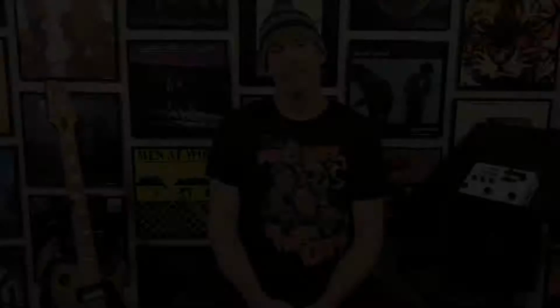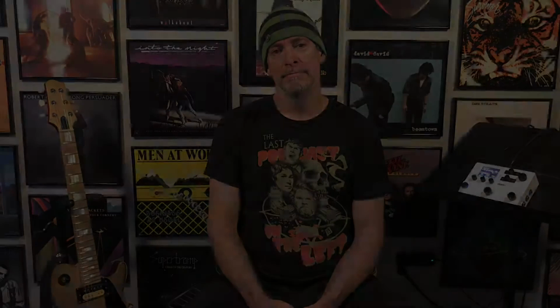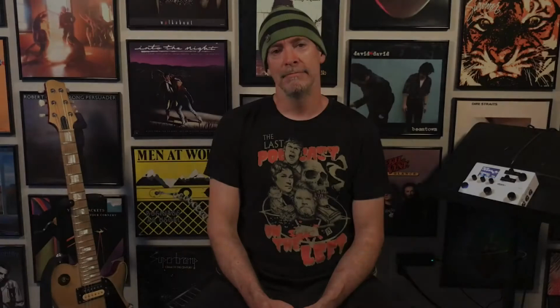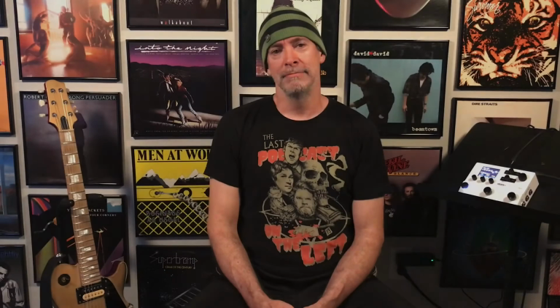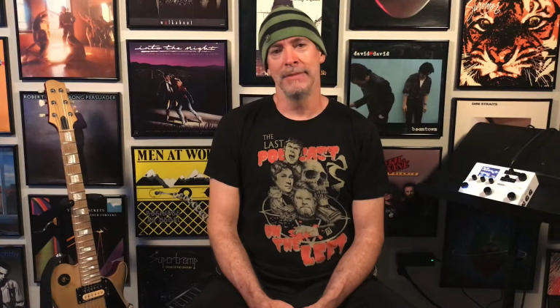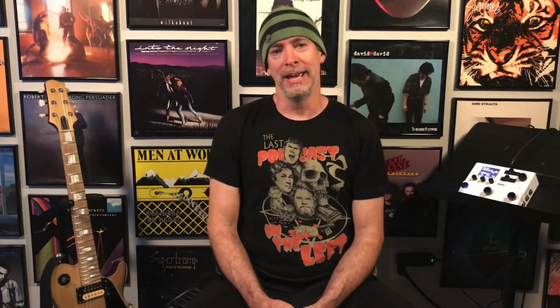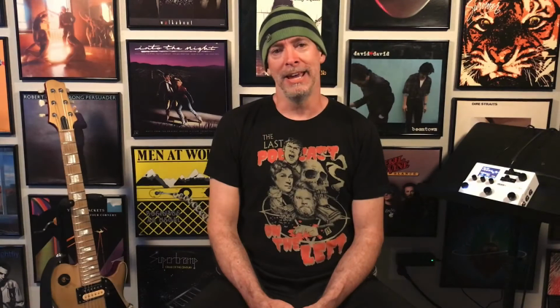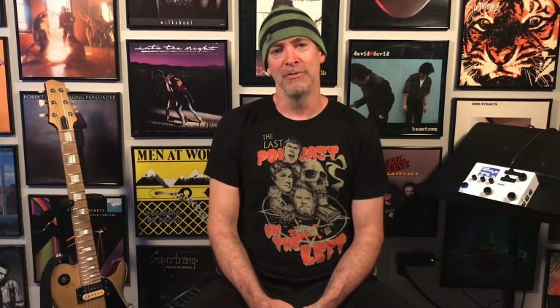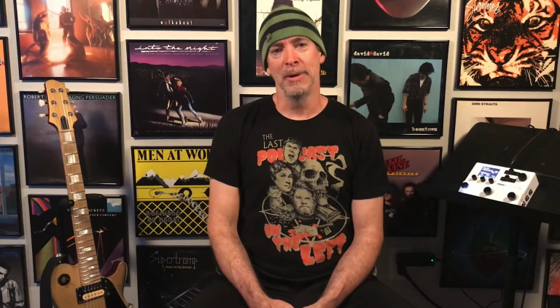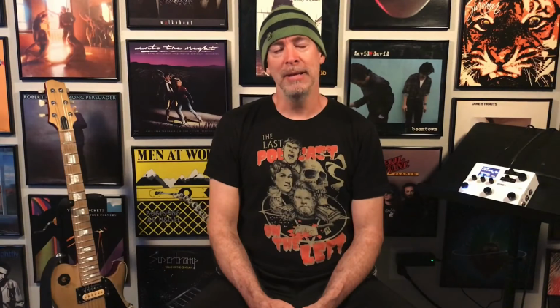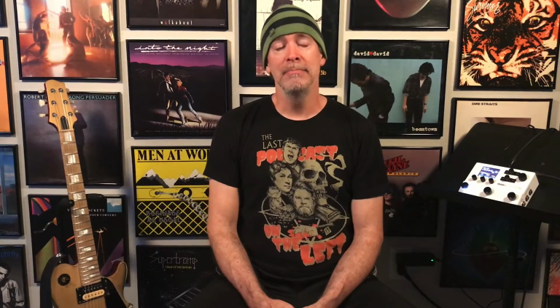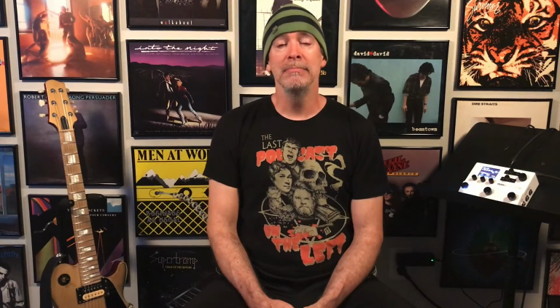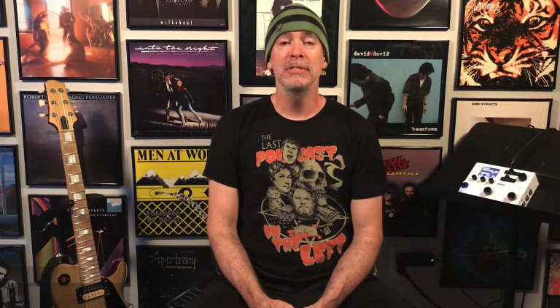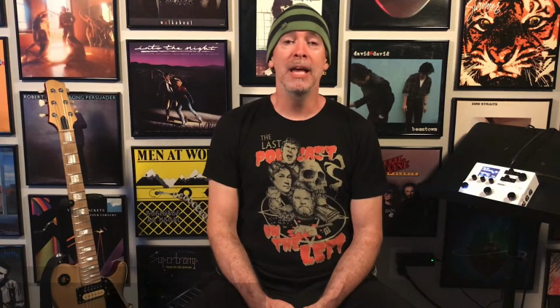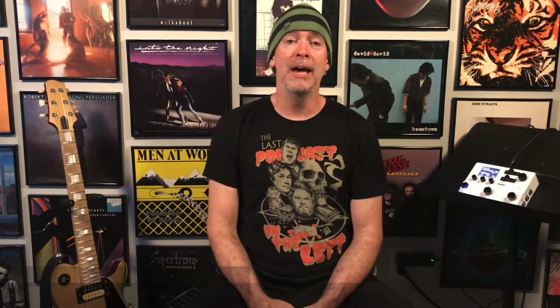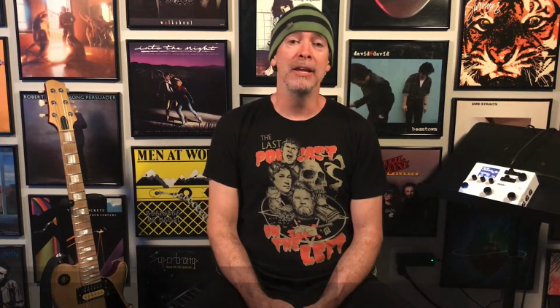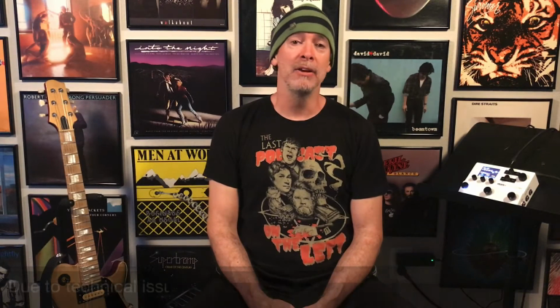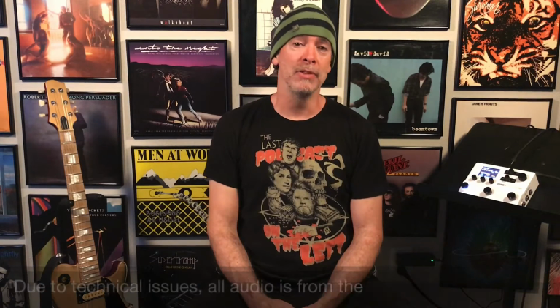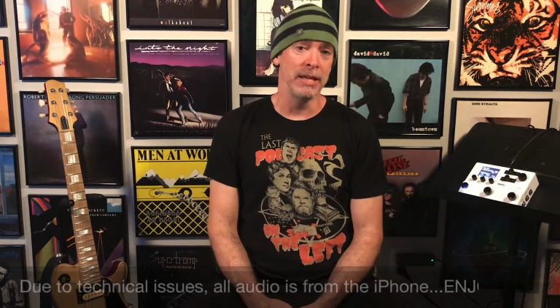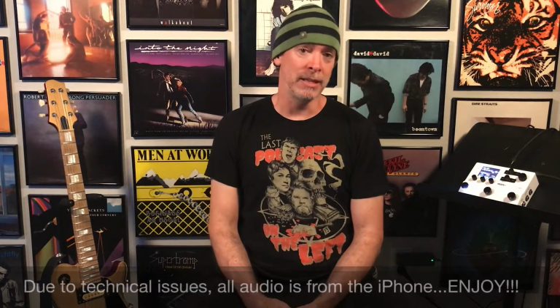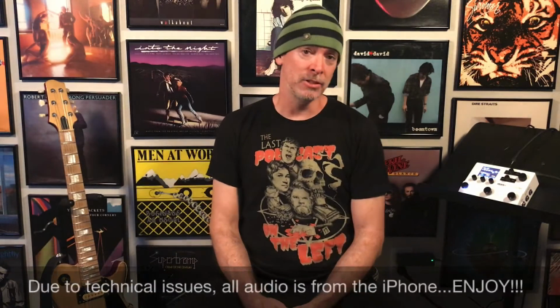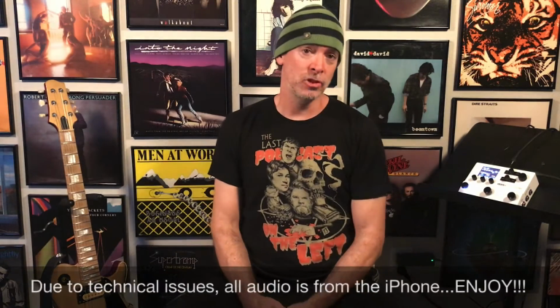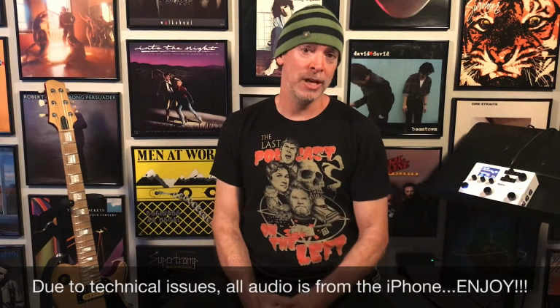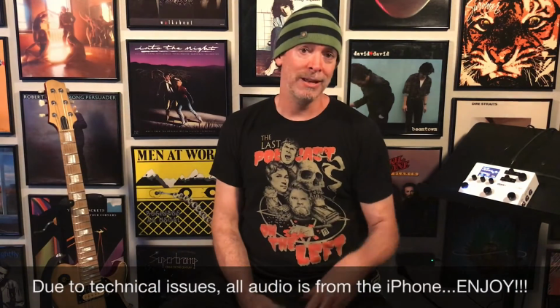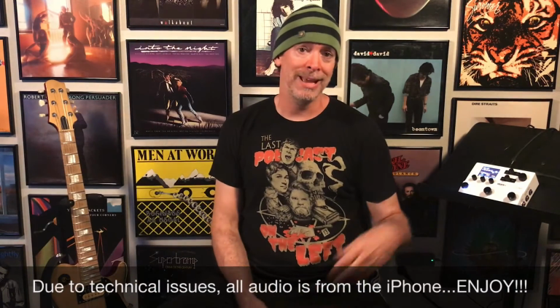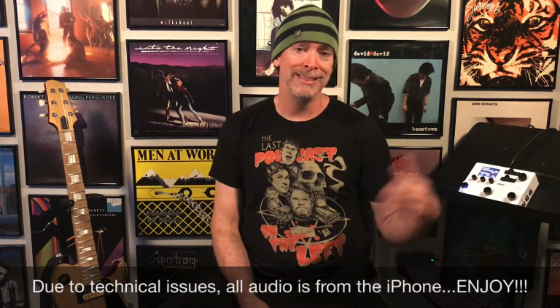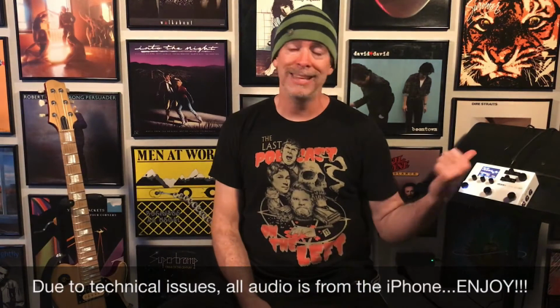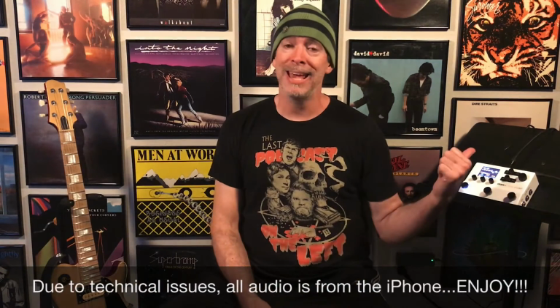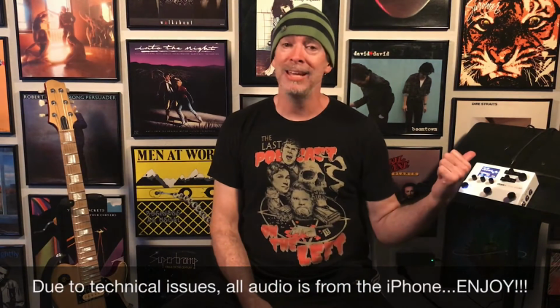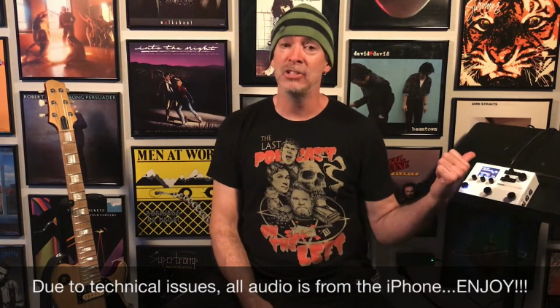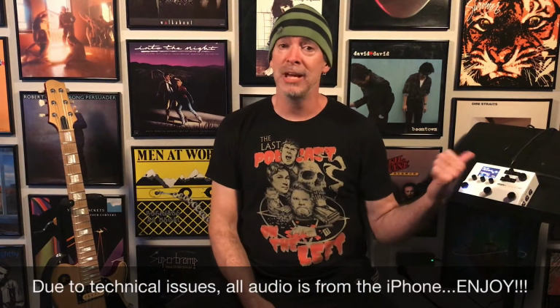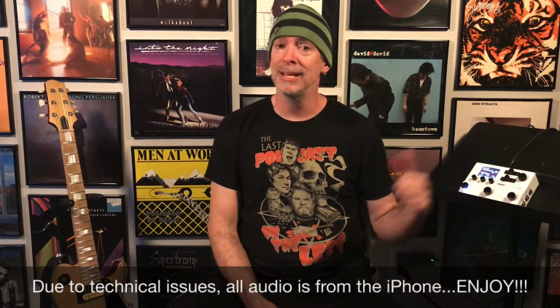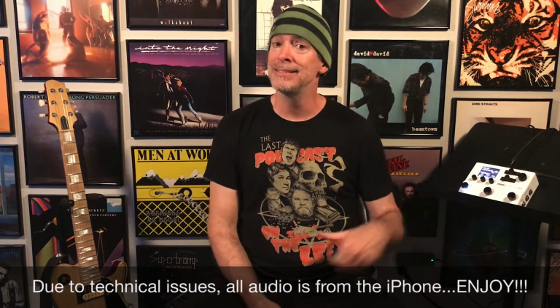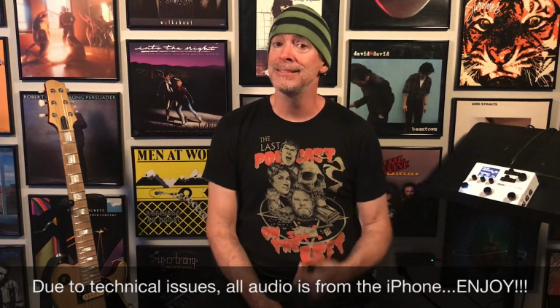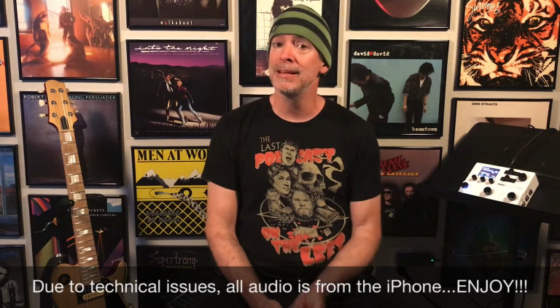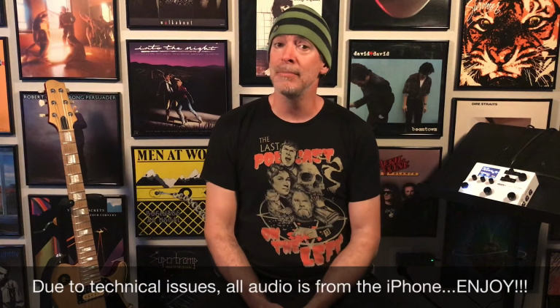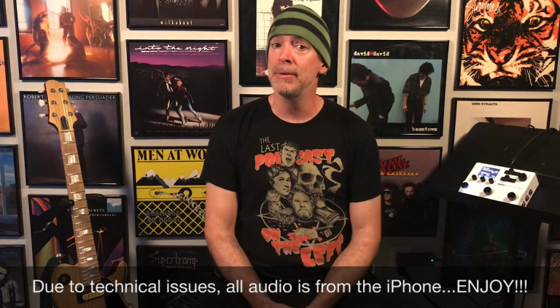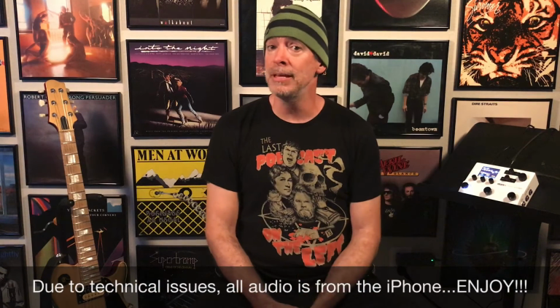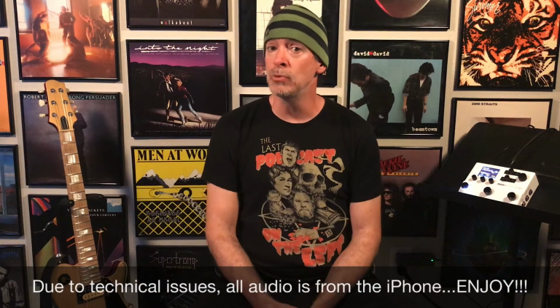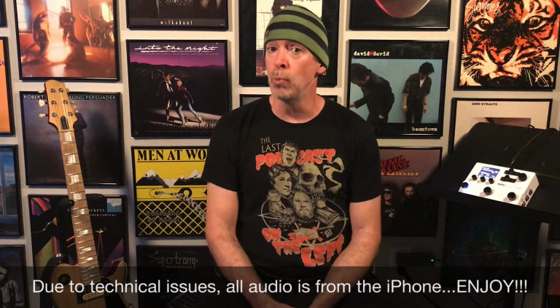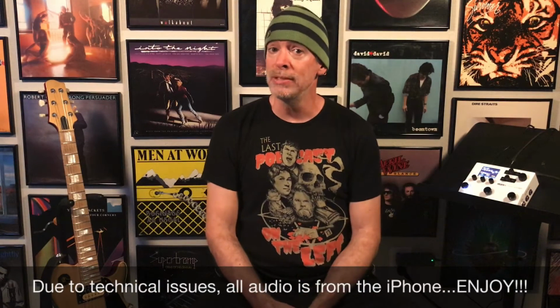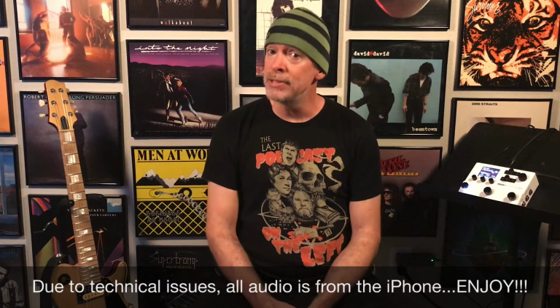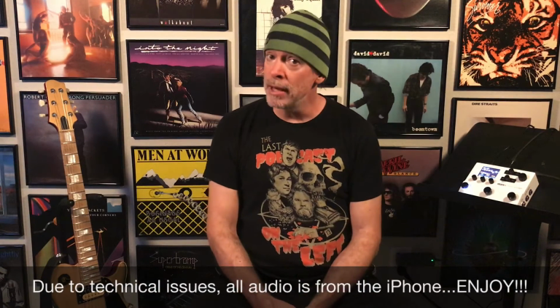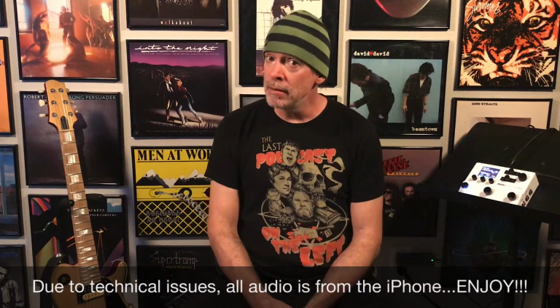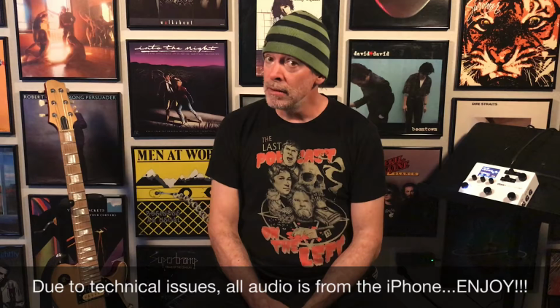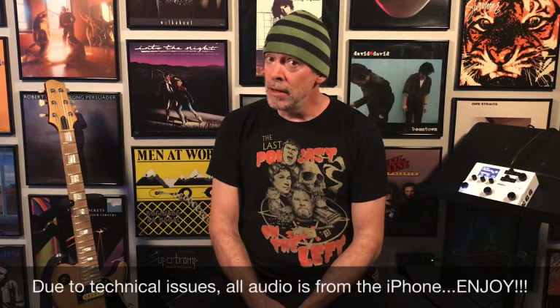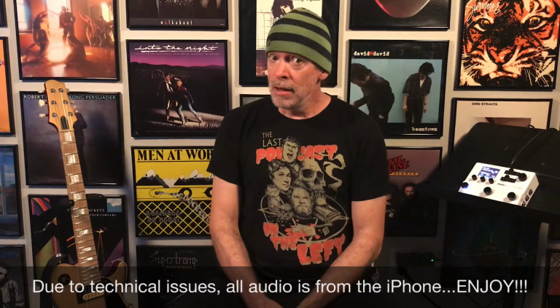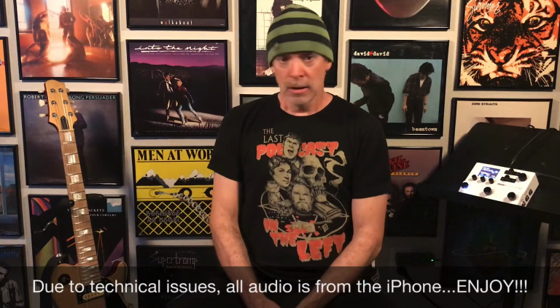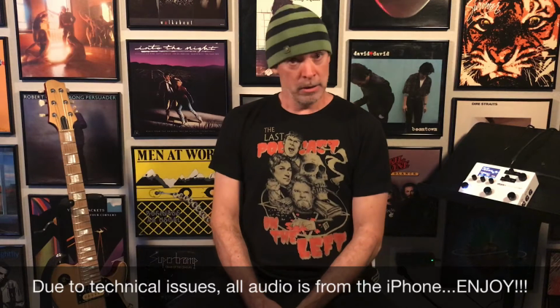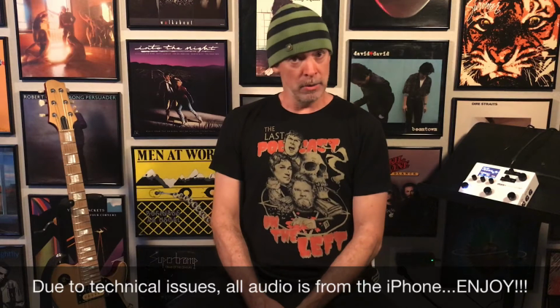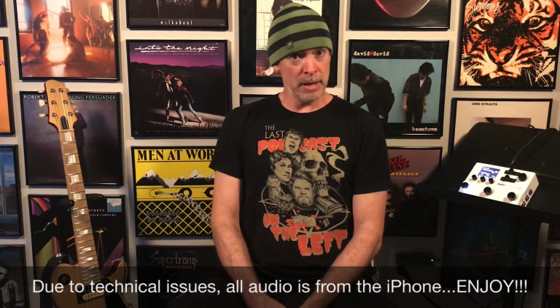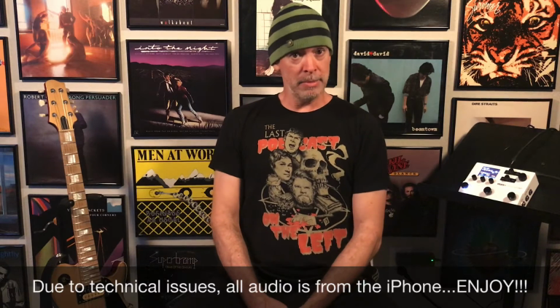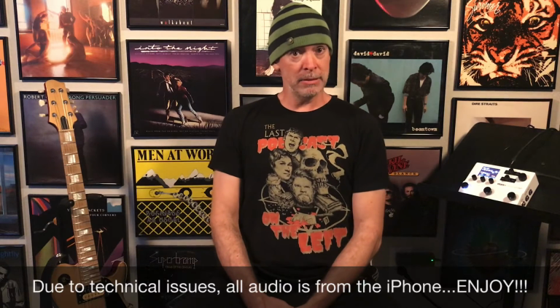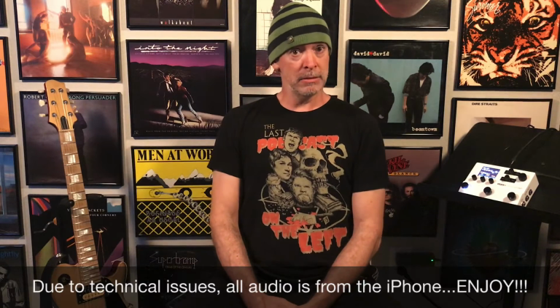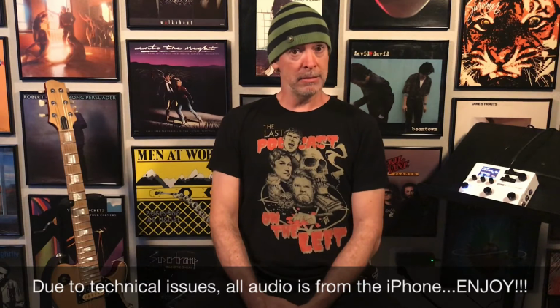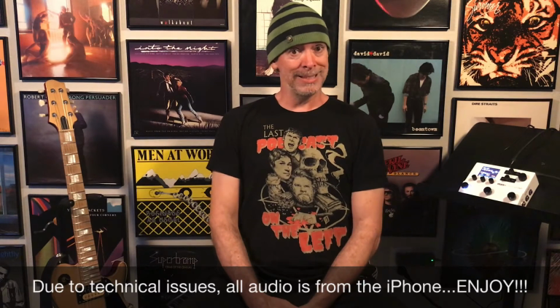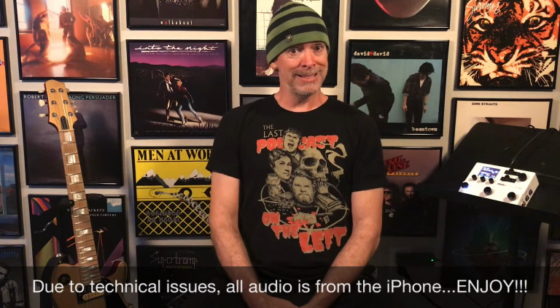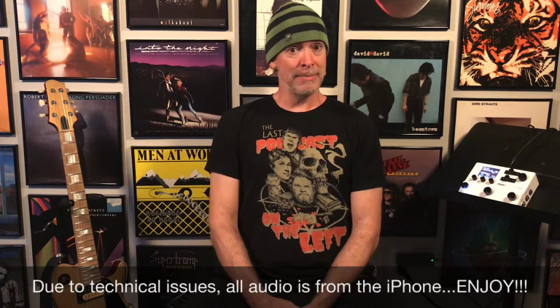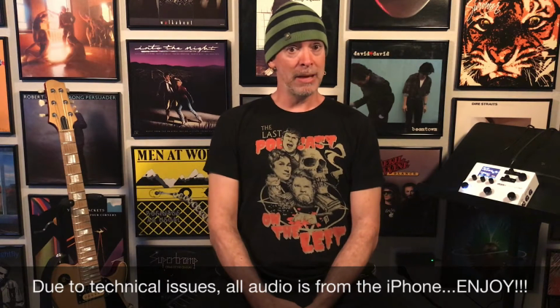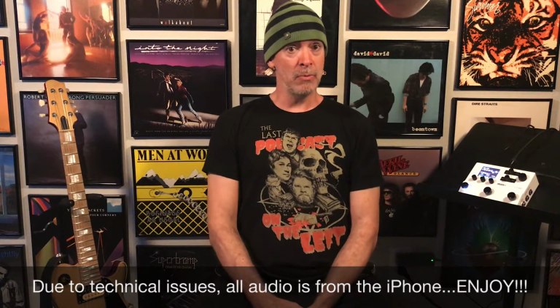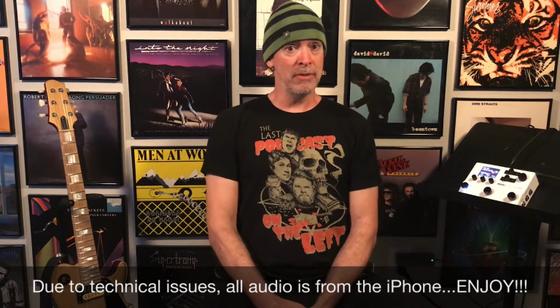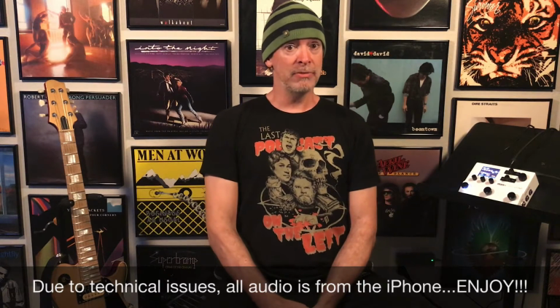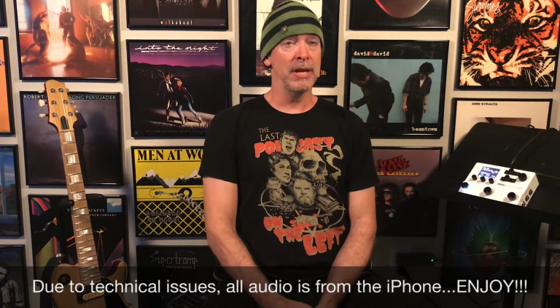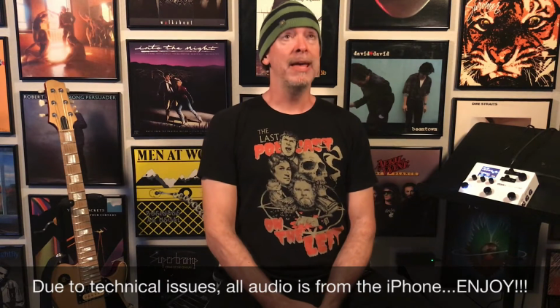Hey everybody, Scott here for the Helix Channel and the HX Stomp. It's Wednesday — you know what that means? It's Name That Riff today.